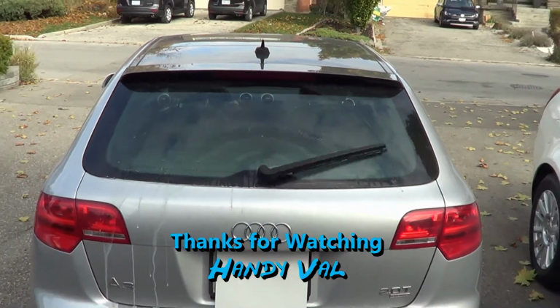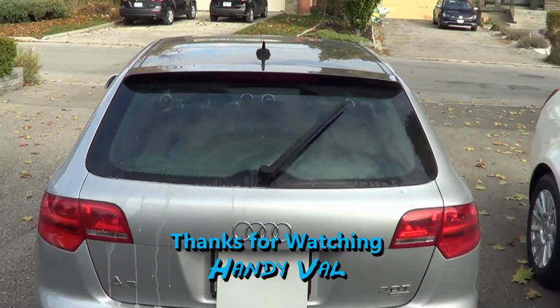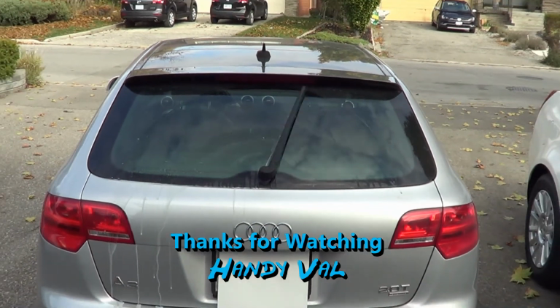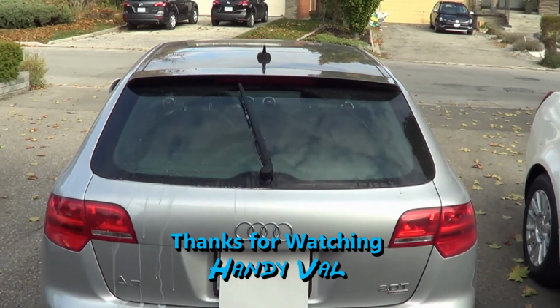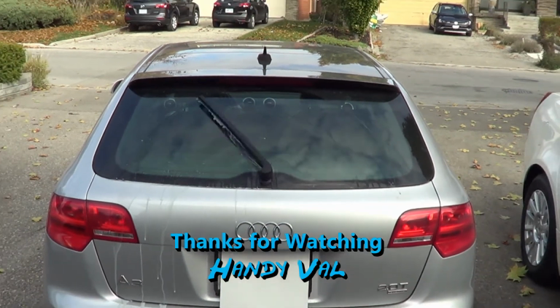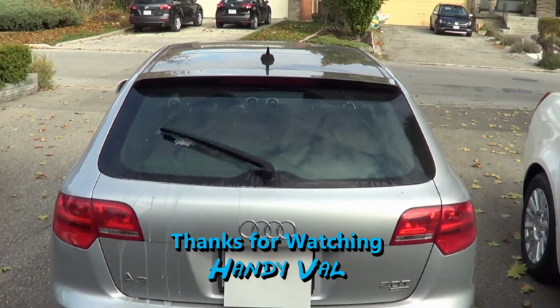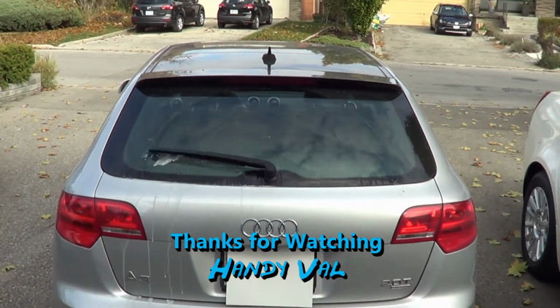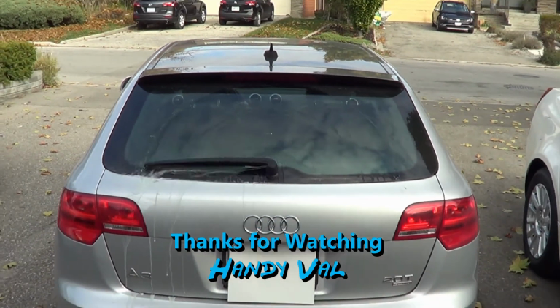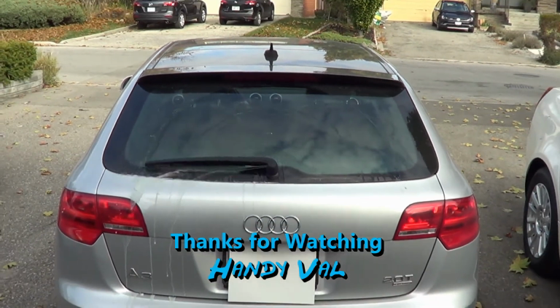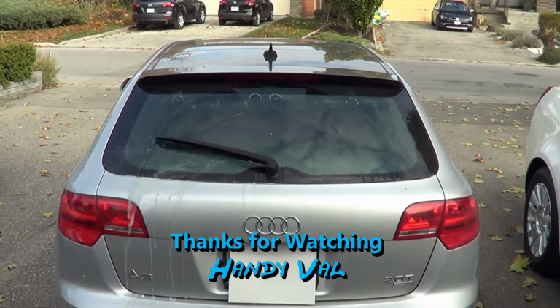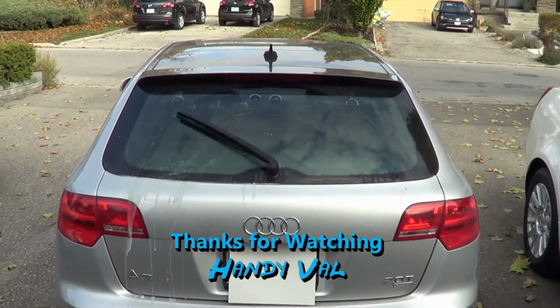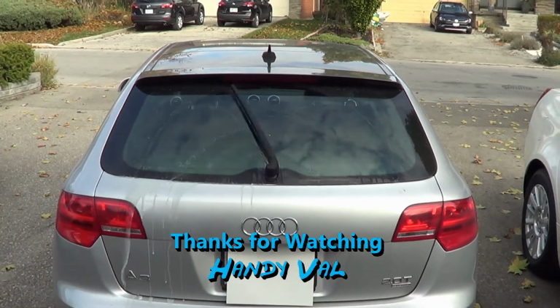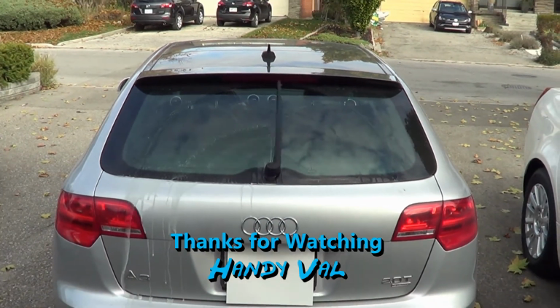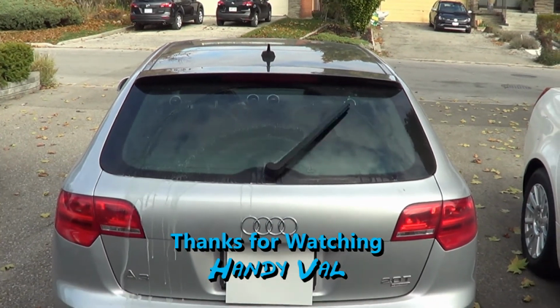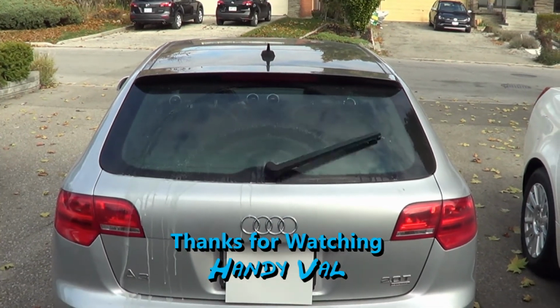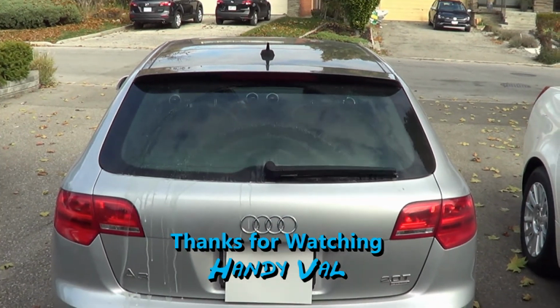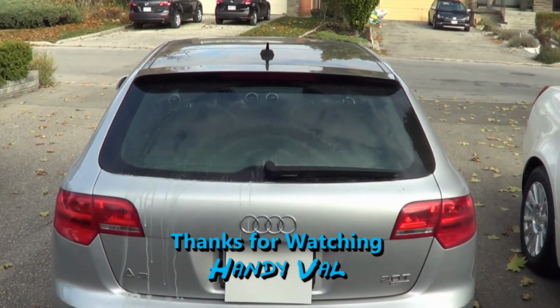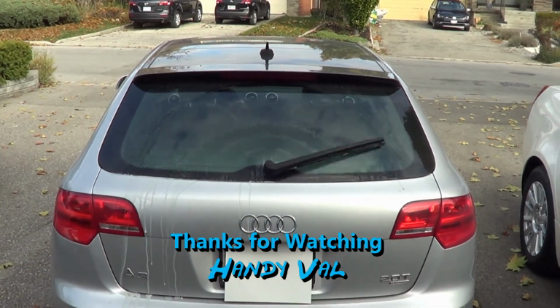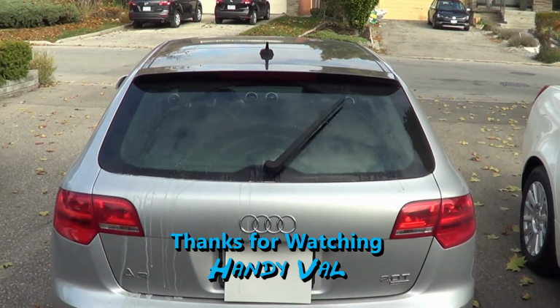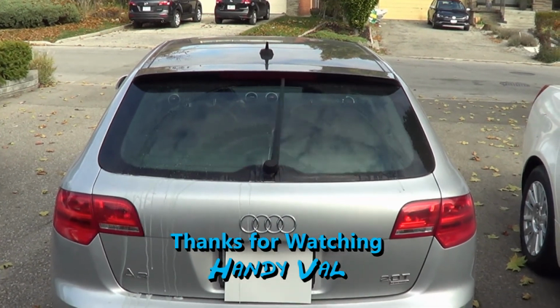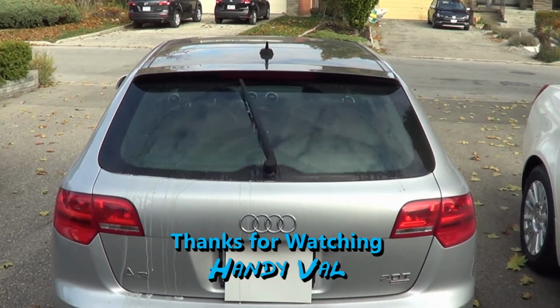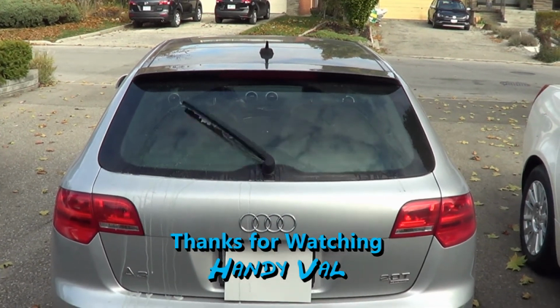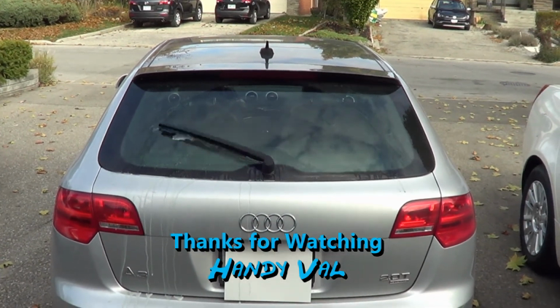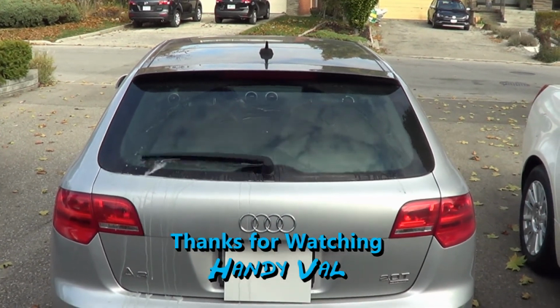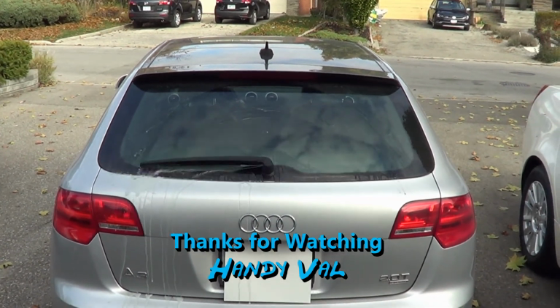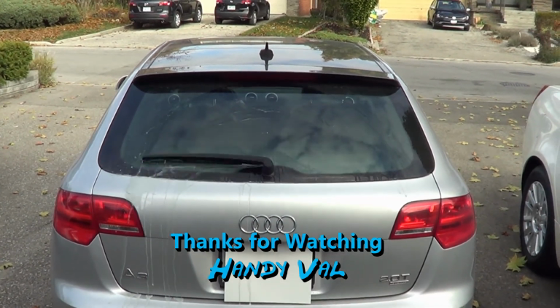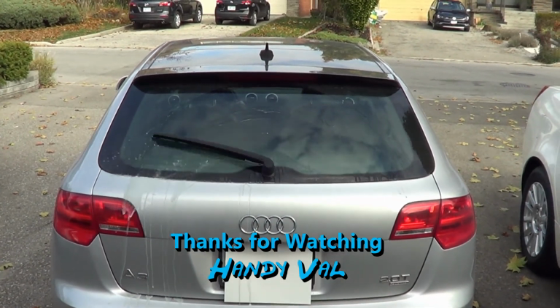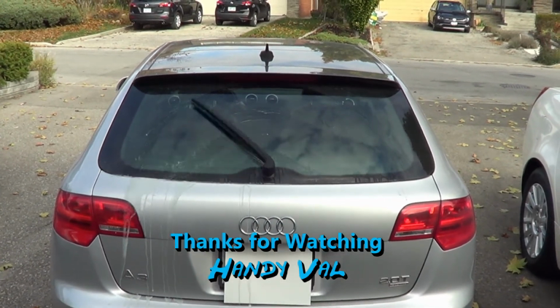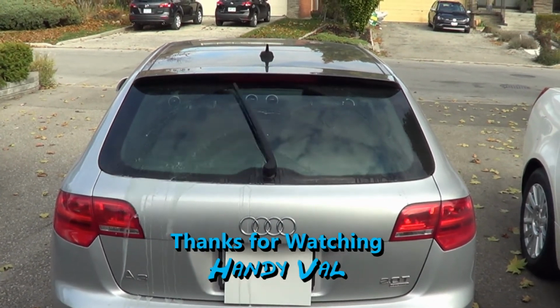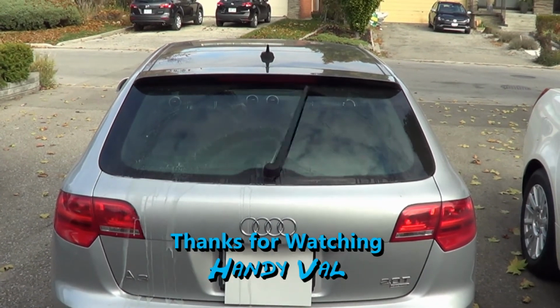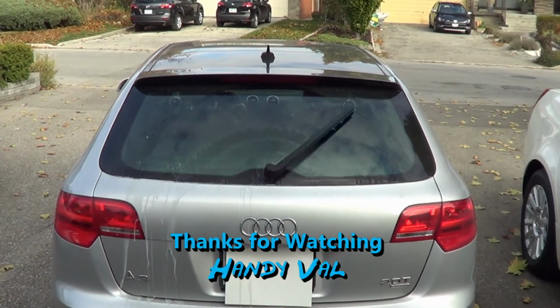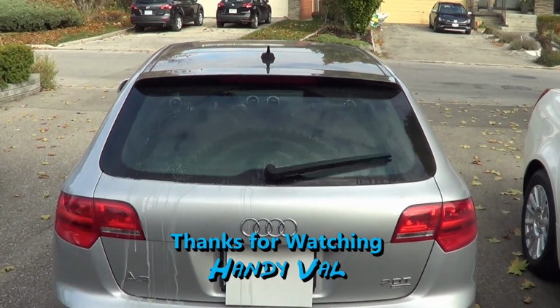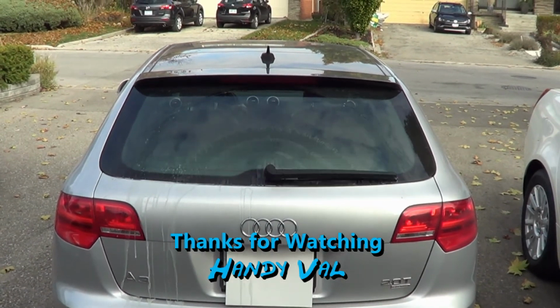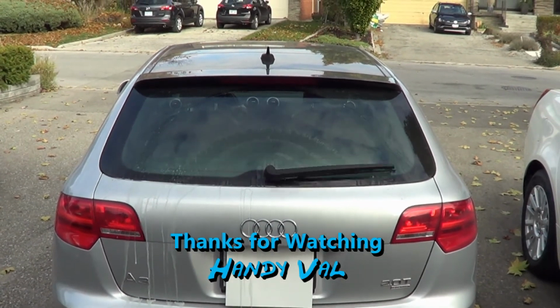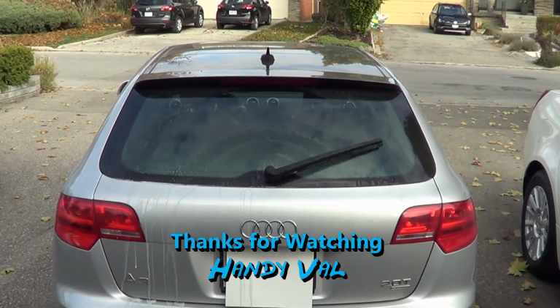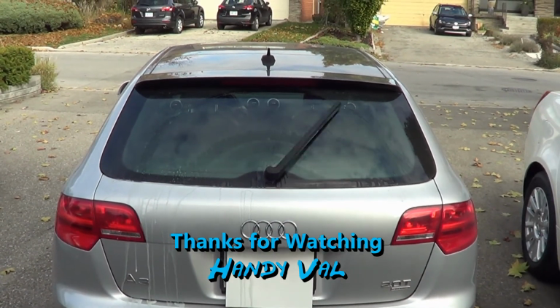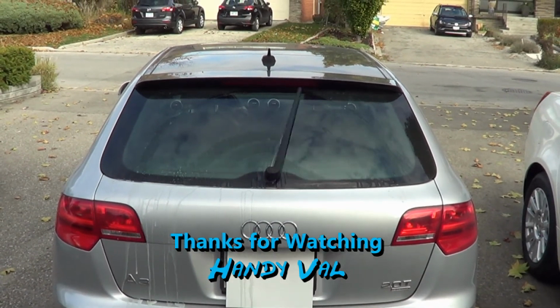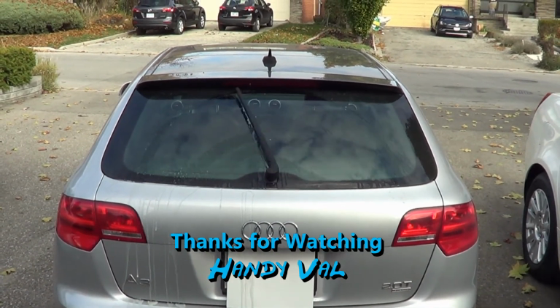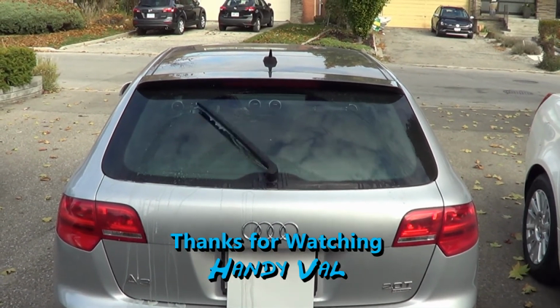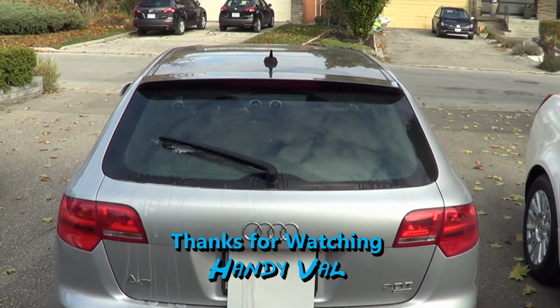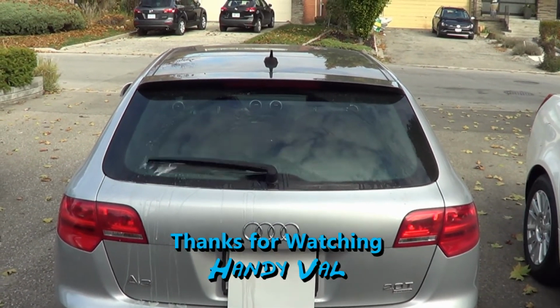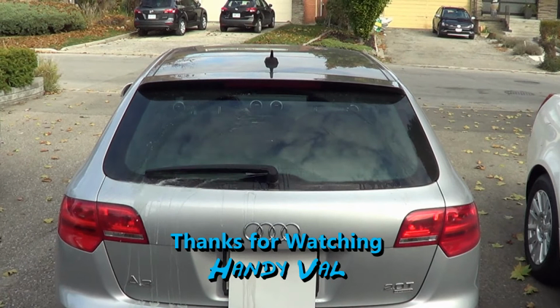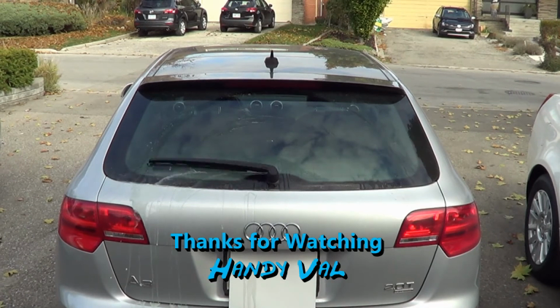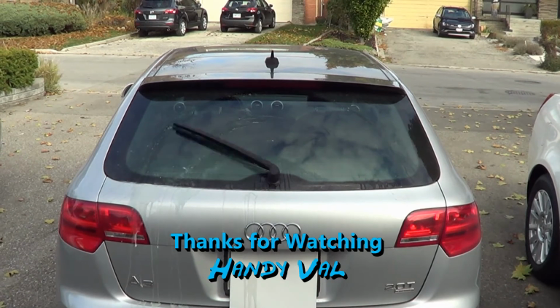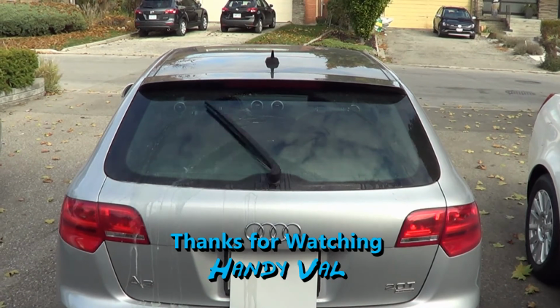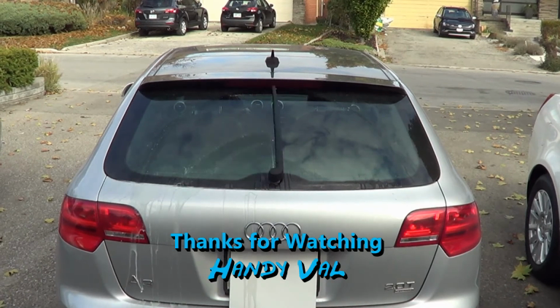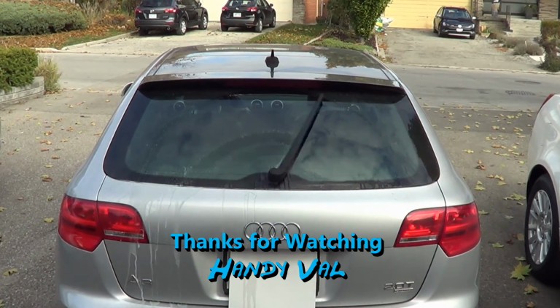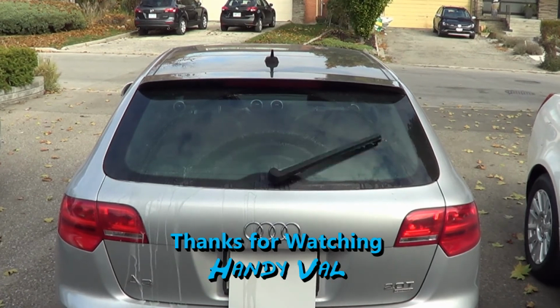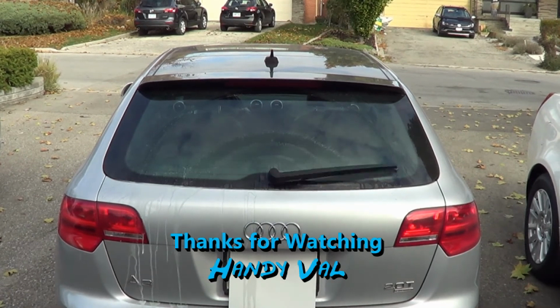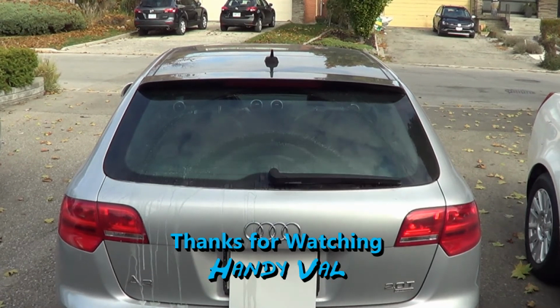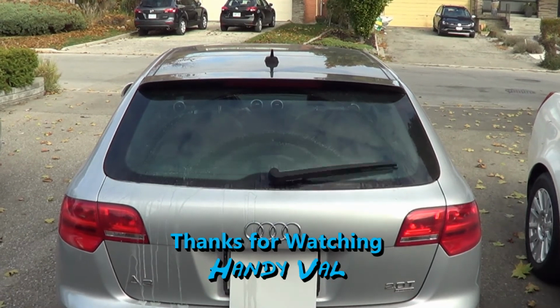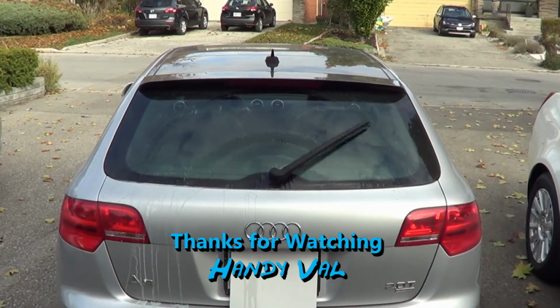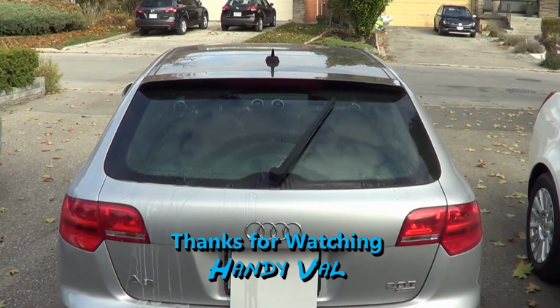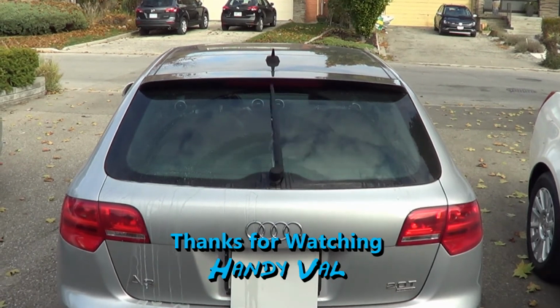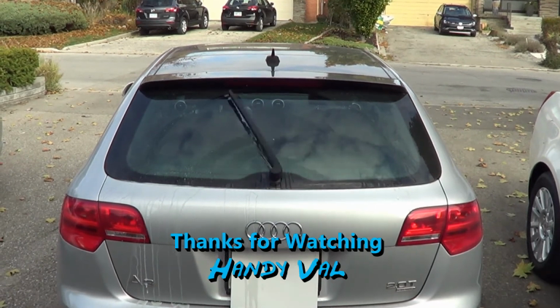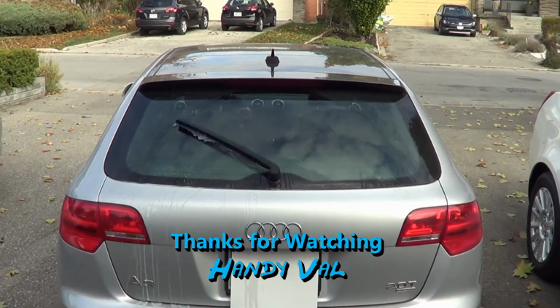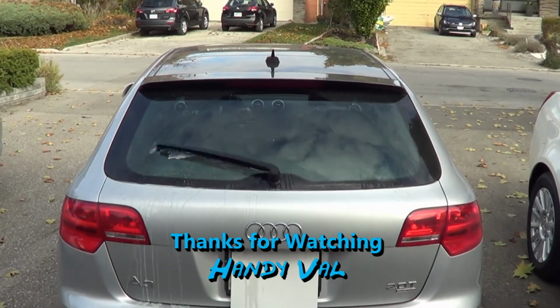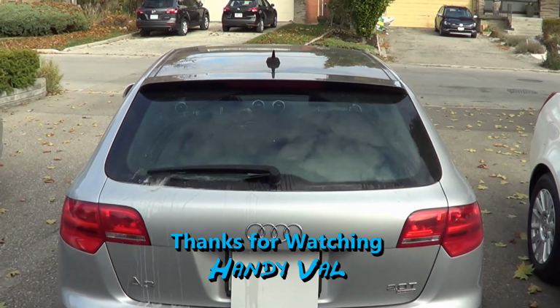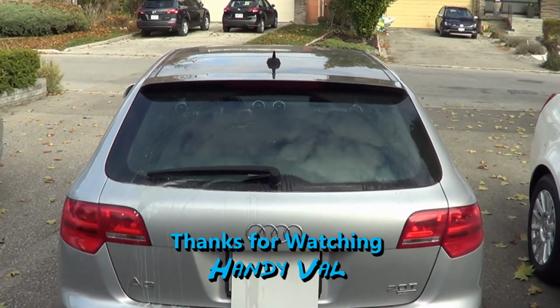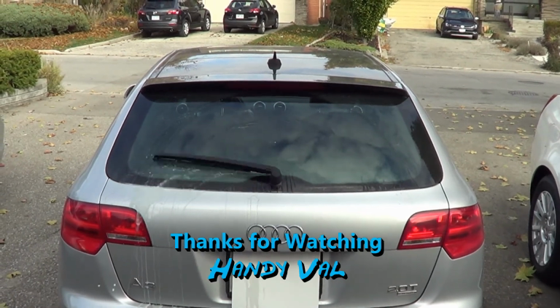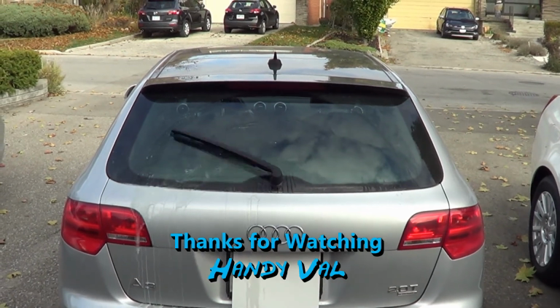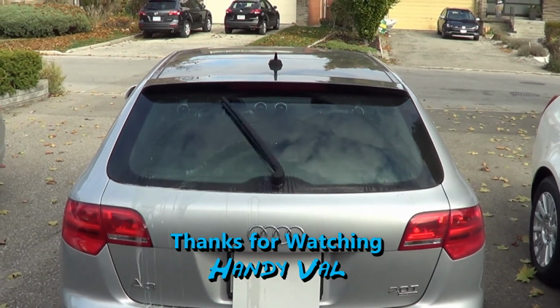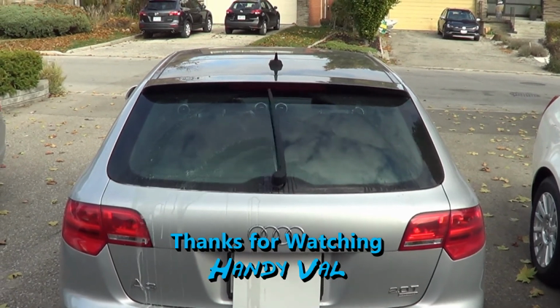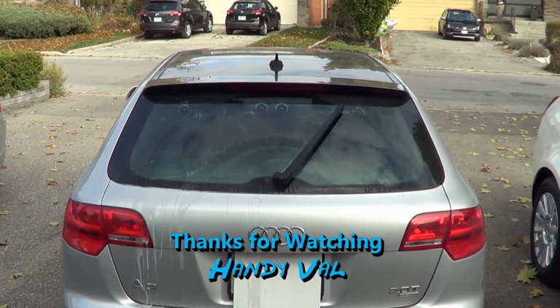Hi everyone, thanks for watching. Hope you enjoyed this video — if you did, leave a comment.